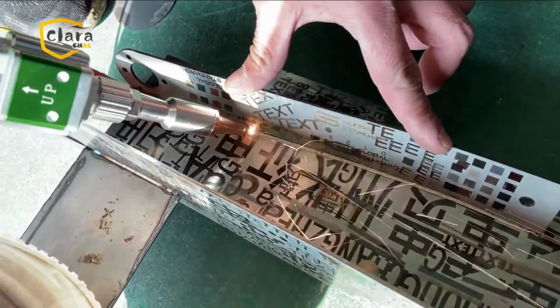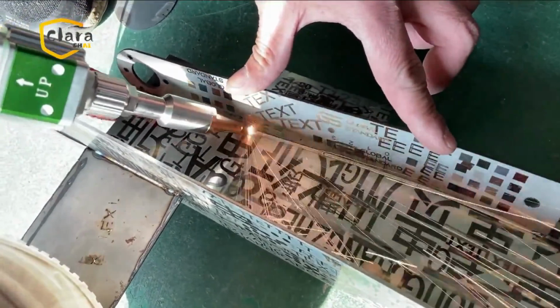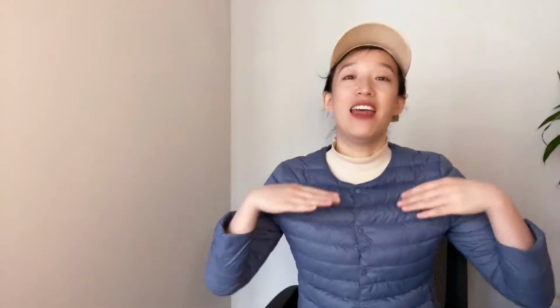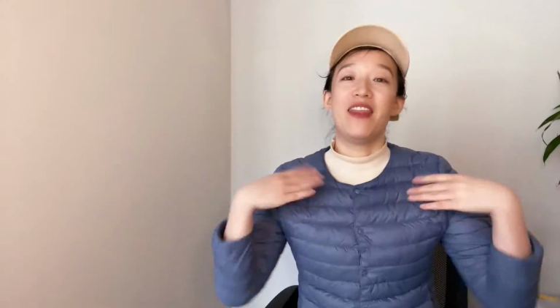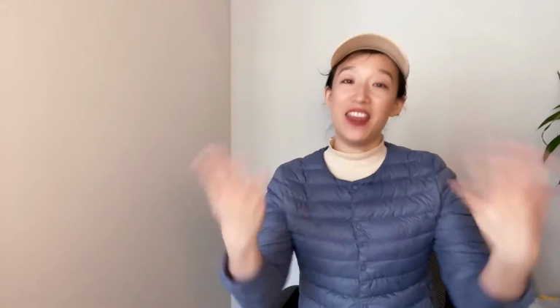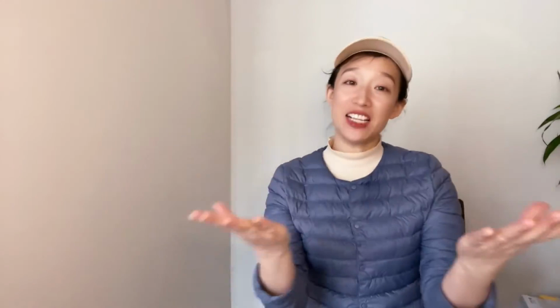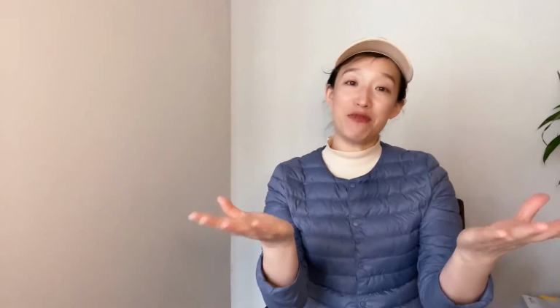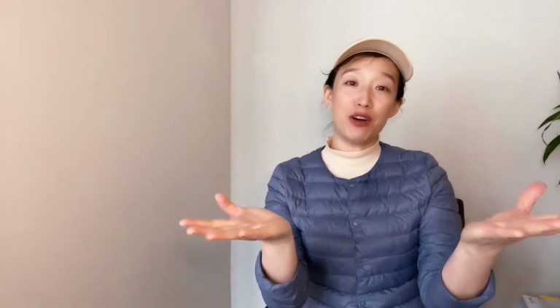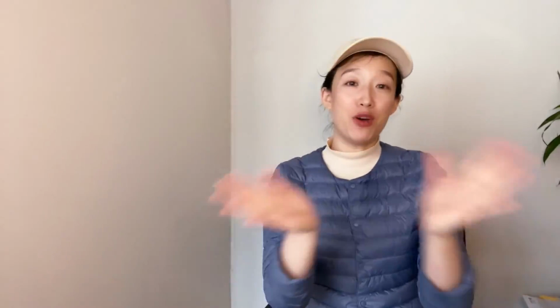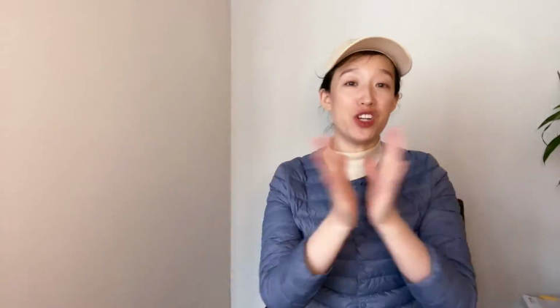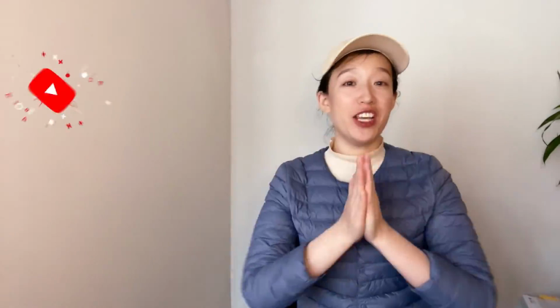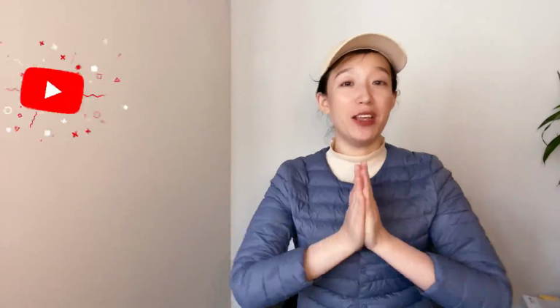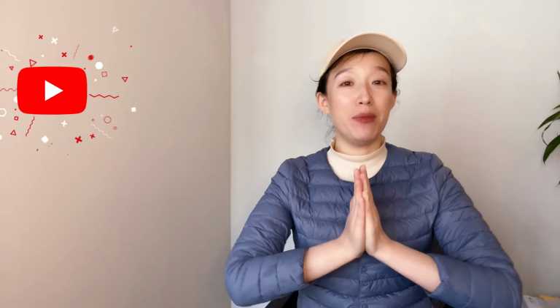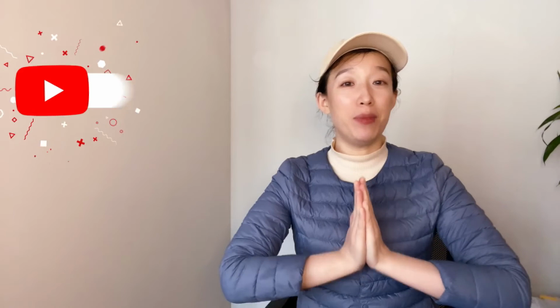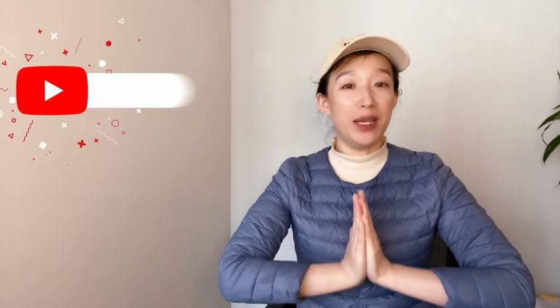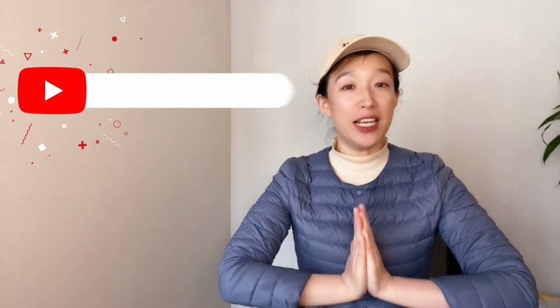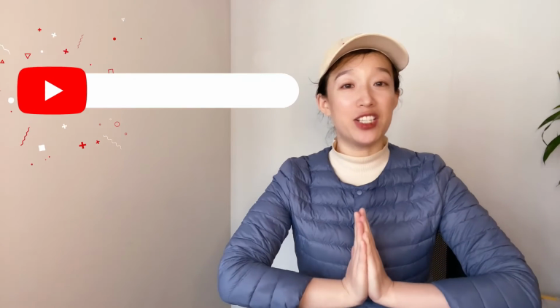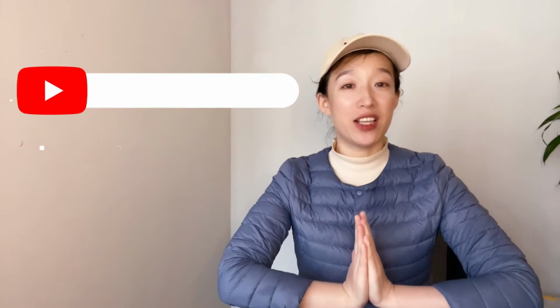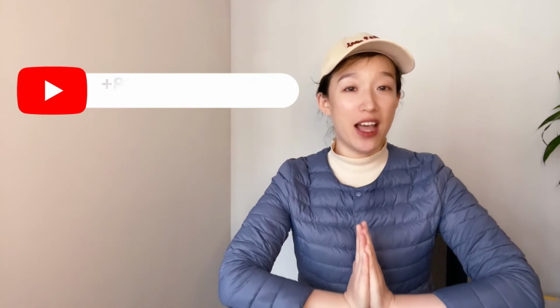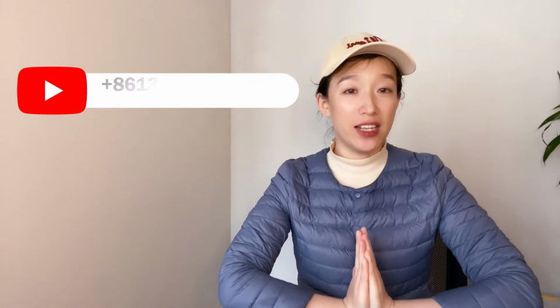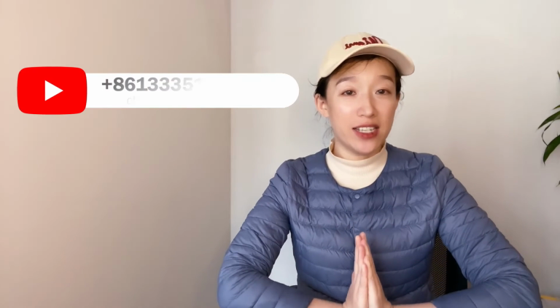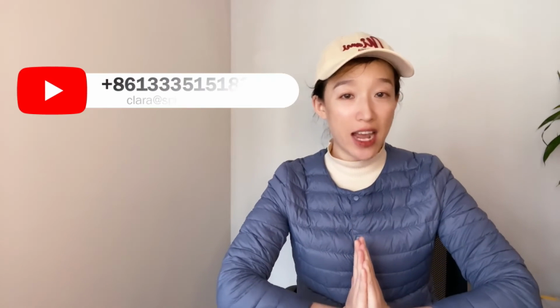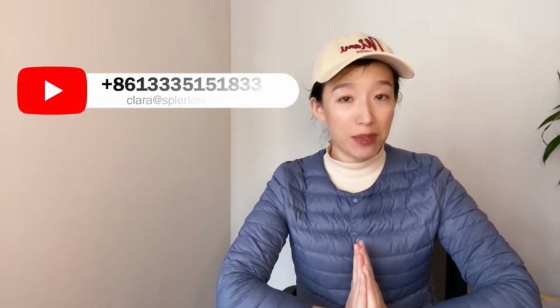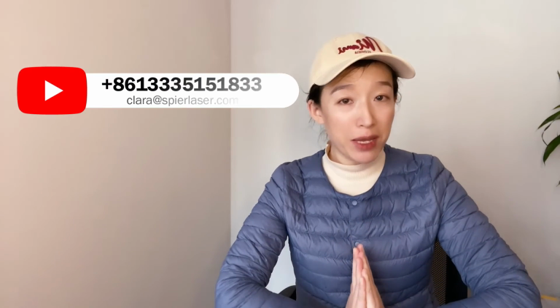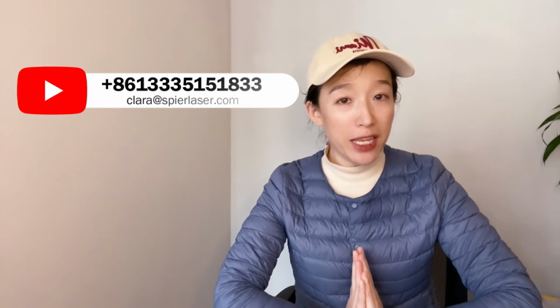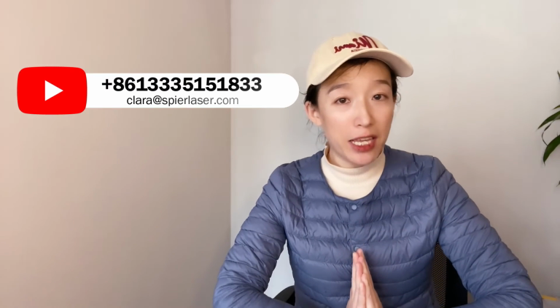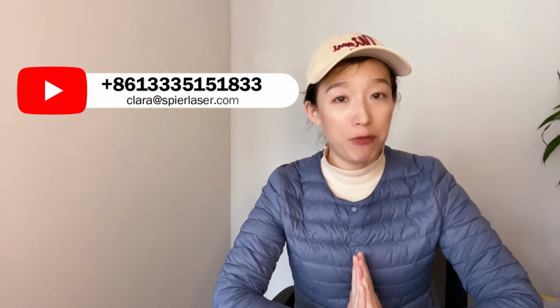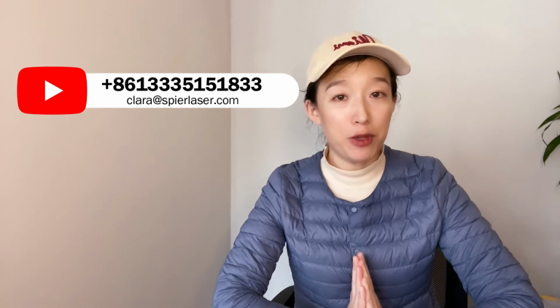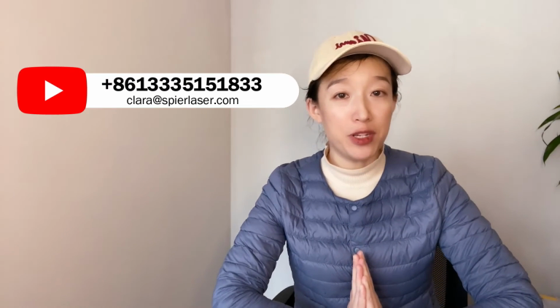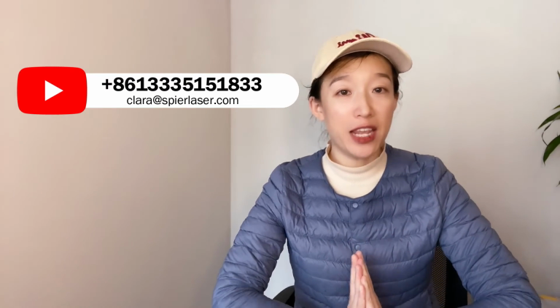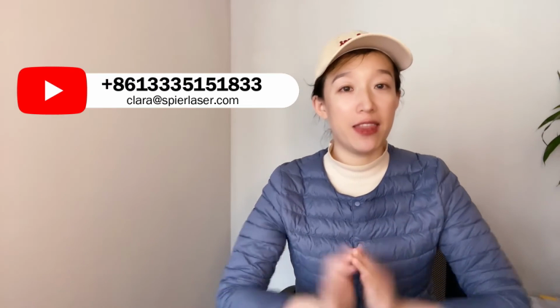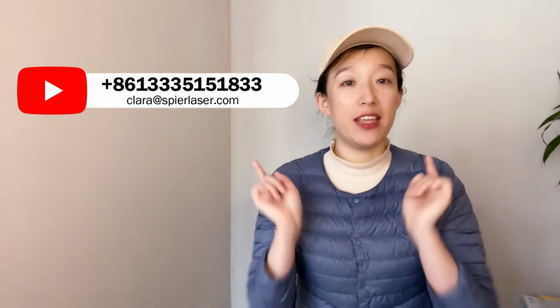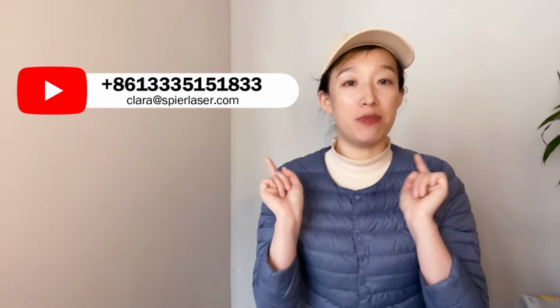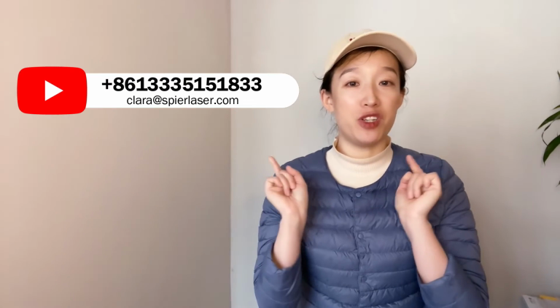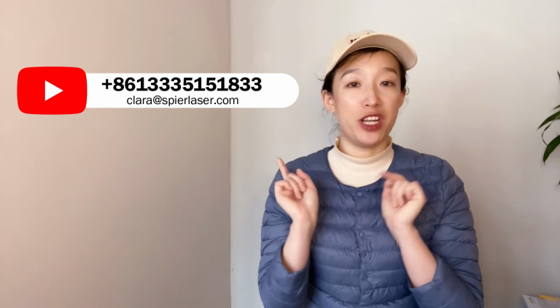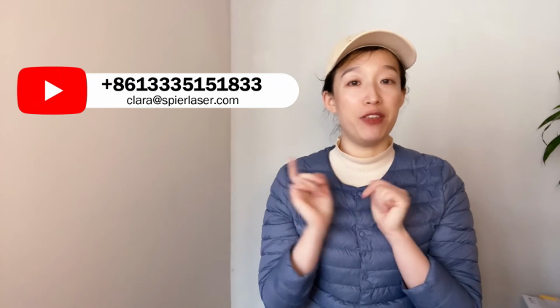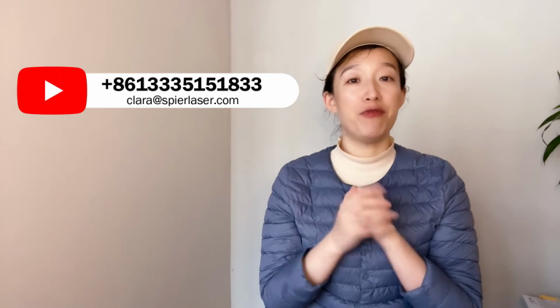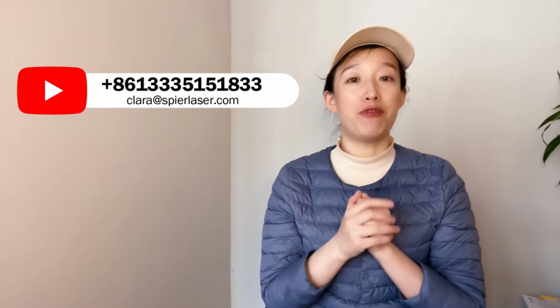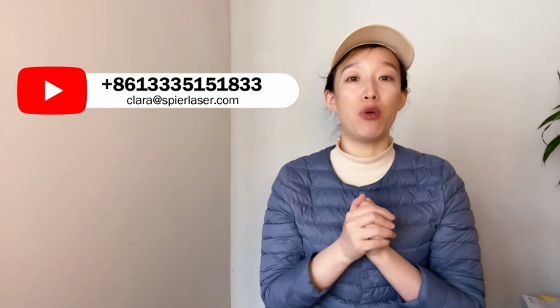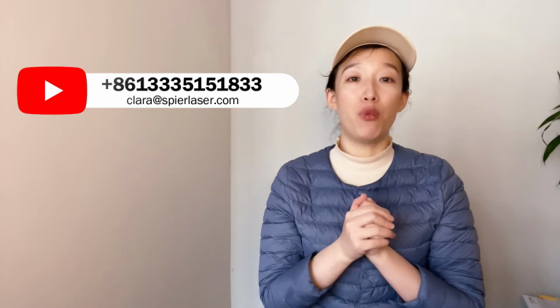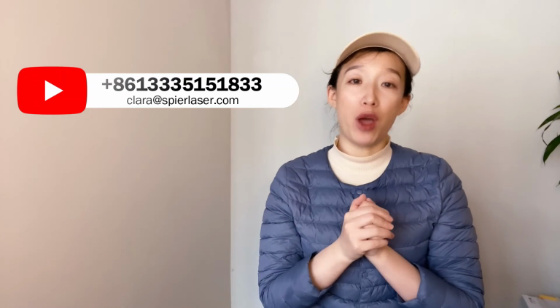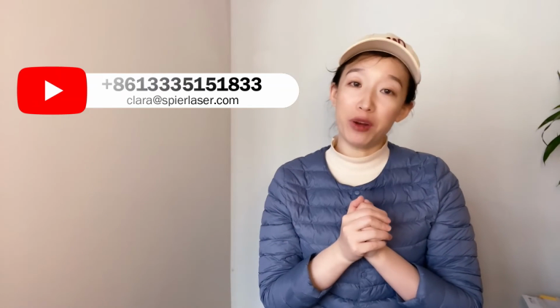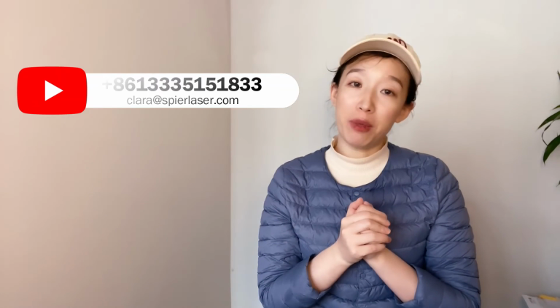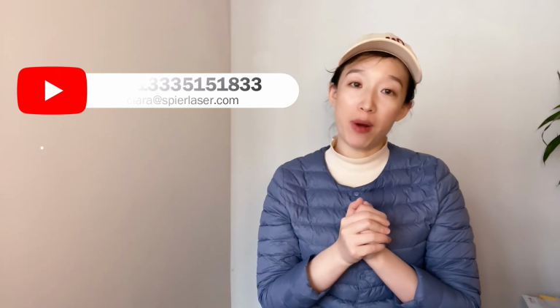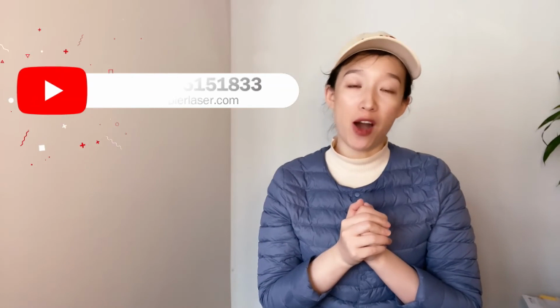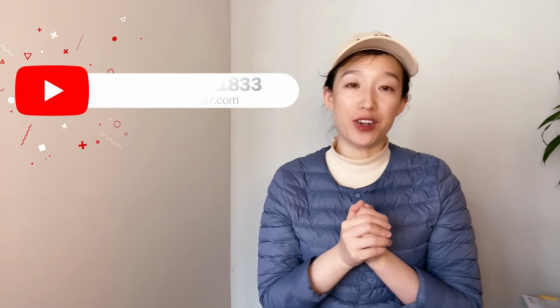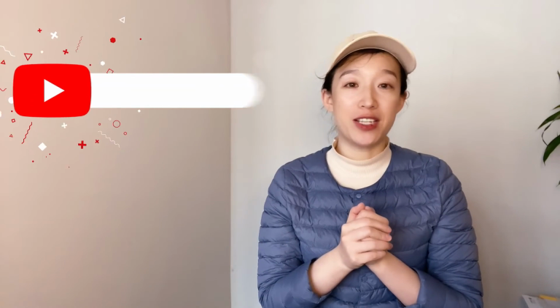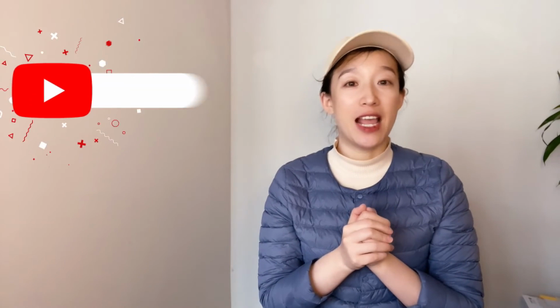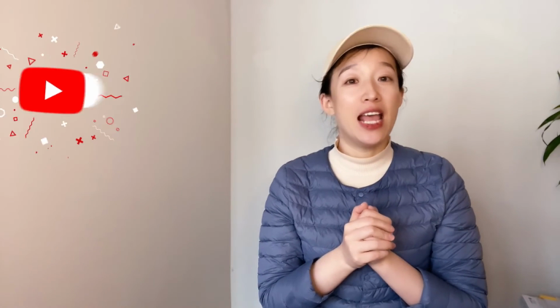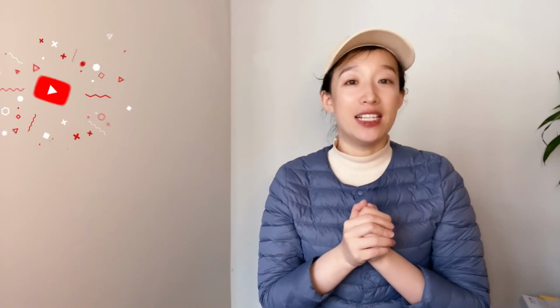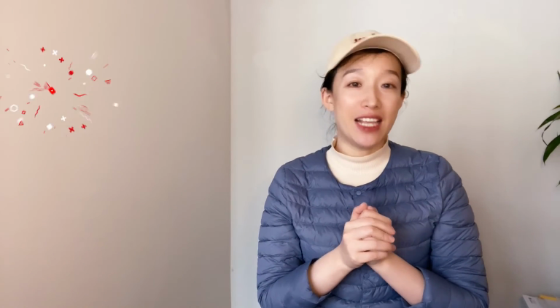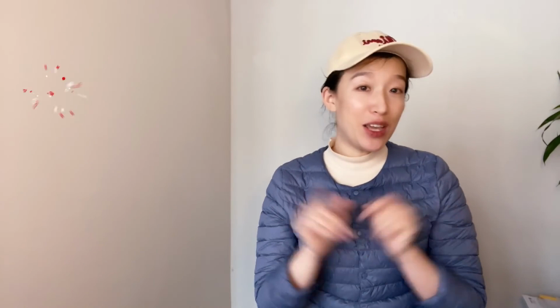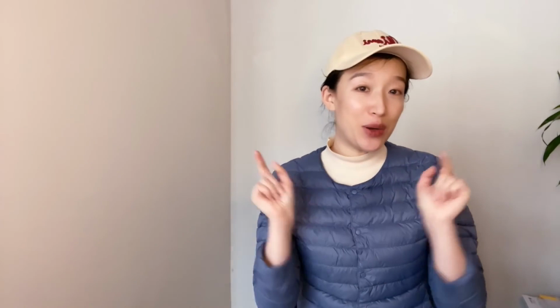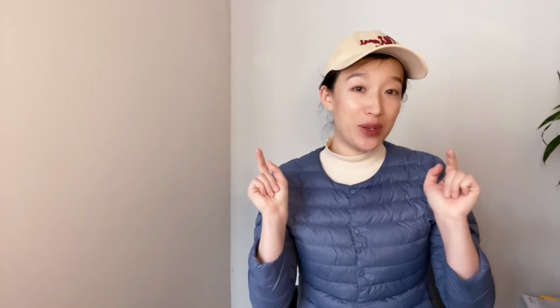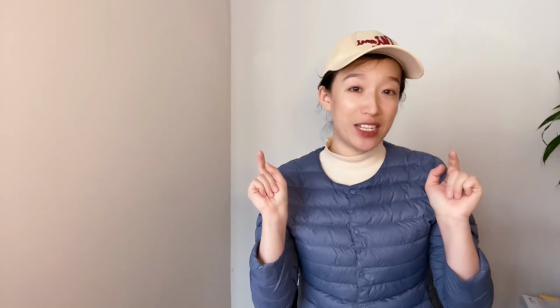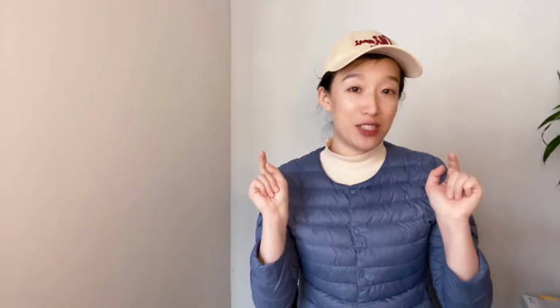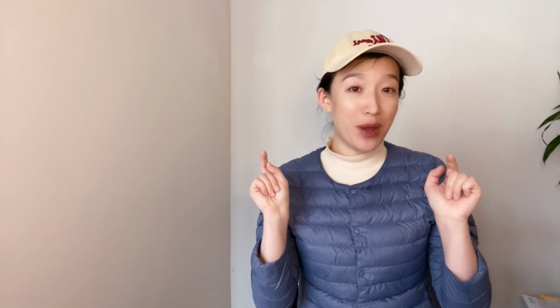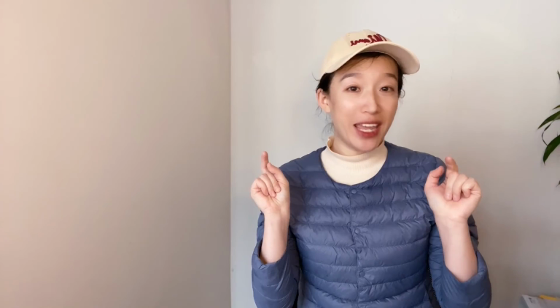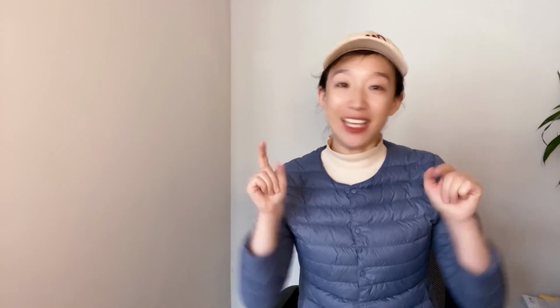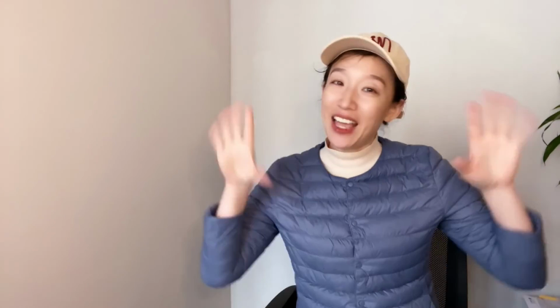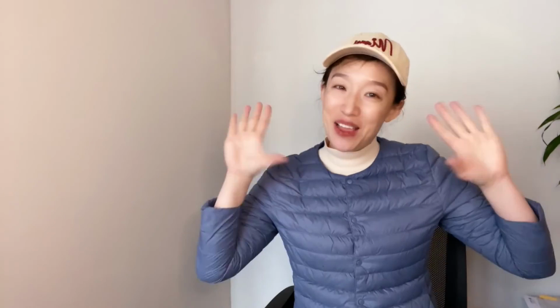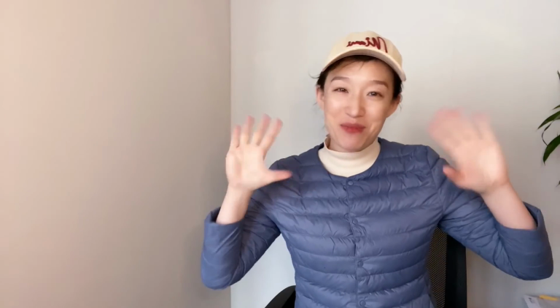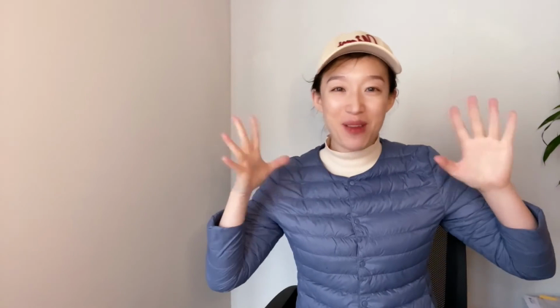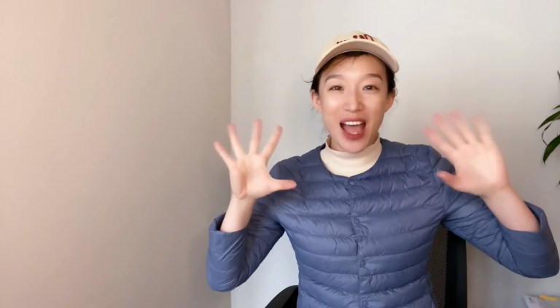Thanks for watching. Please contact me if you need this machine for welding parts. See you next week. Bye.